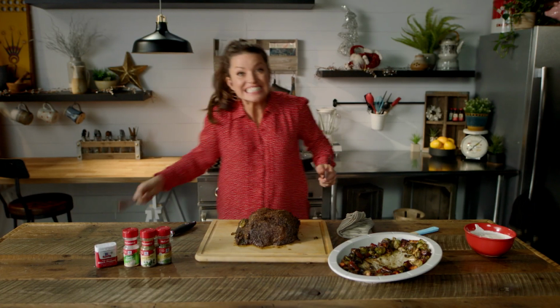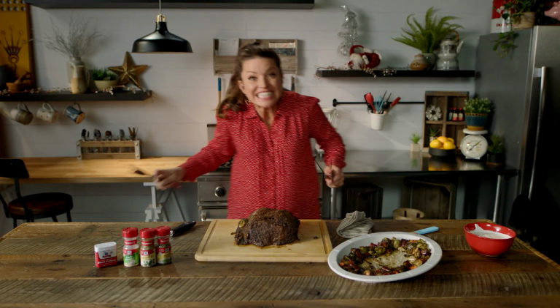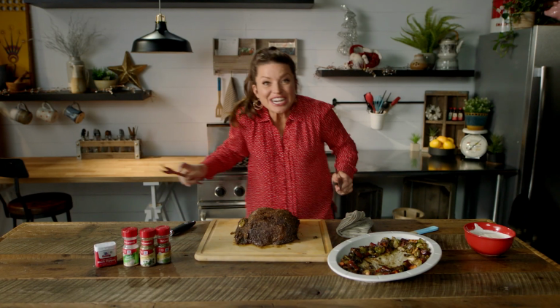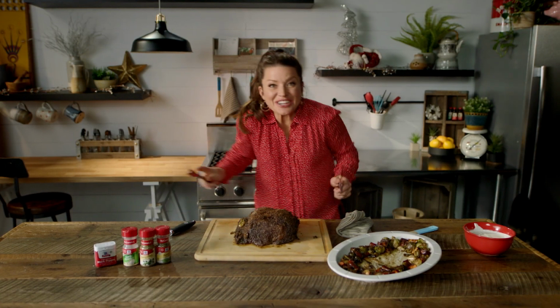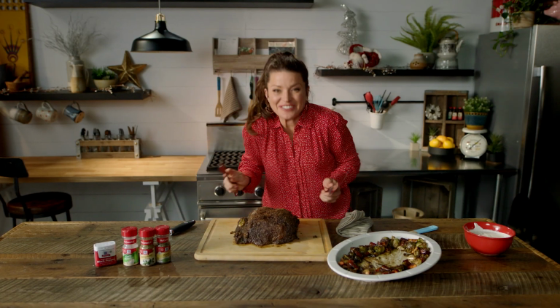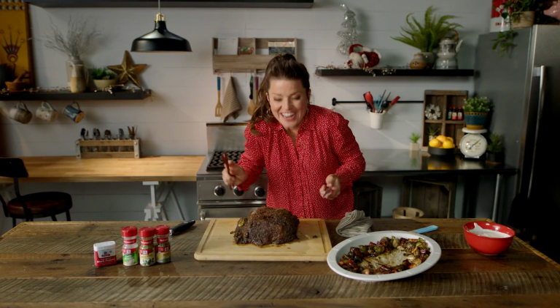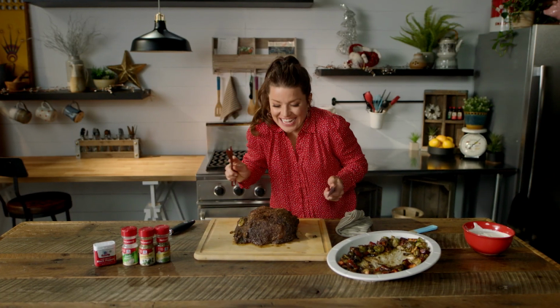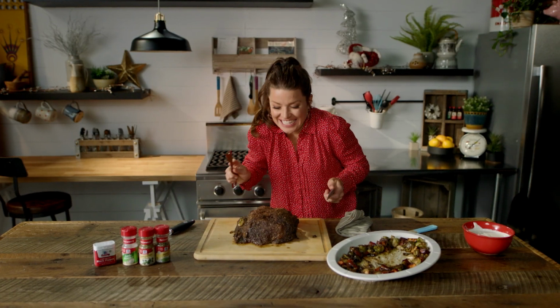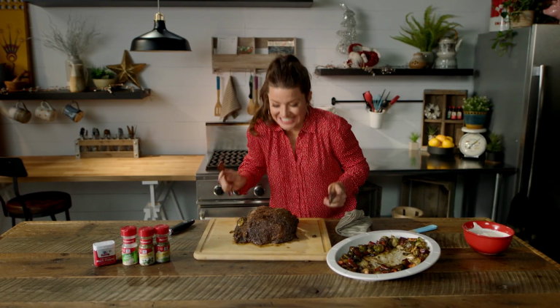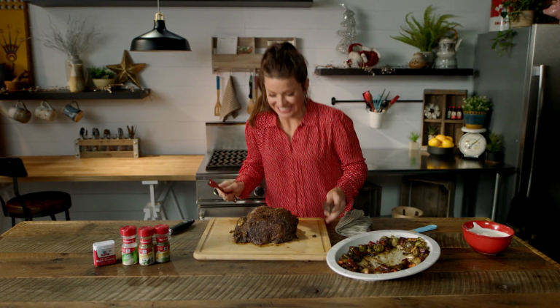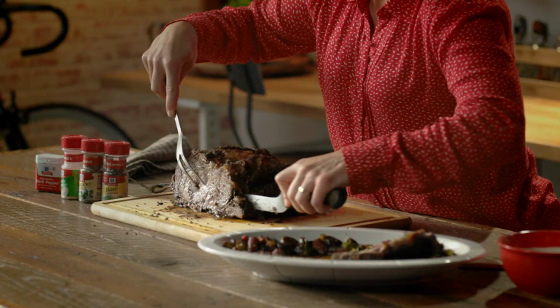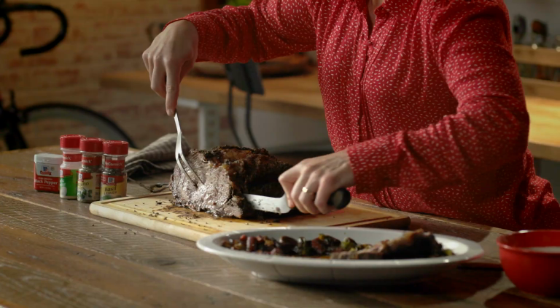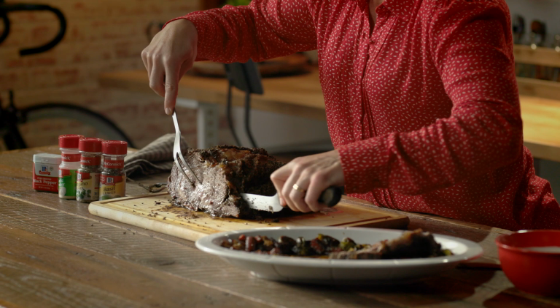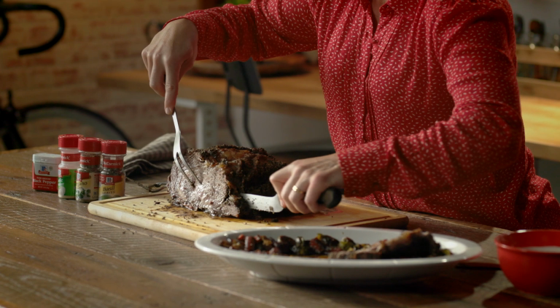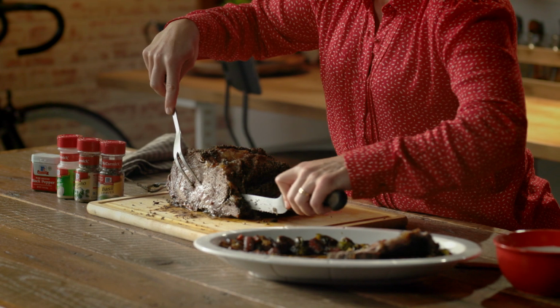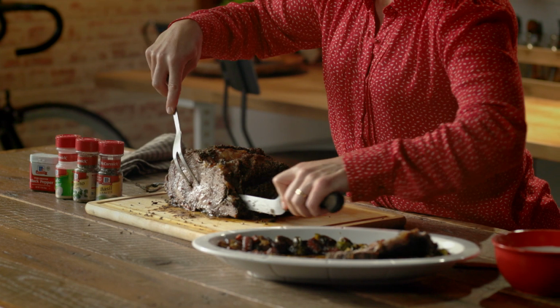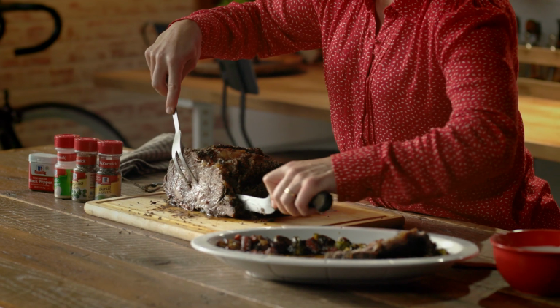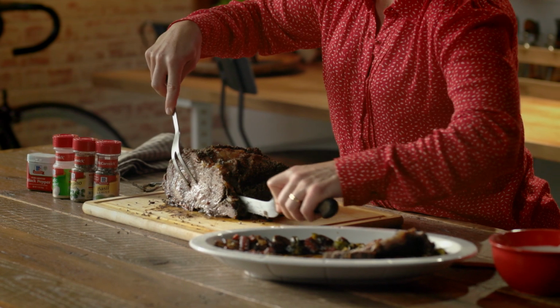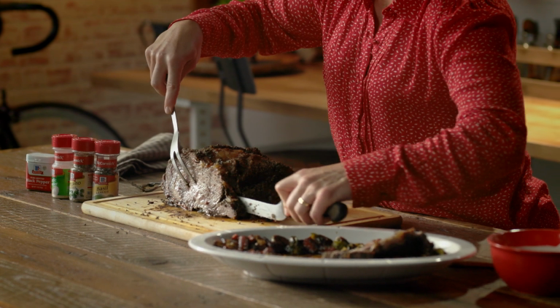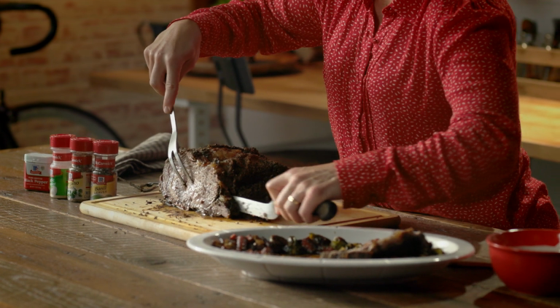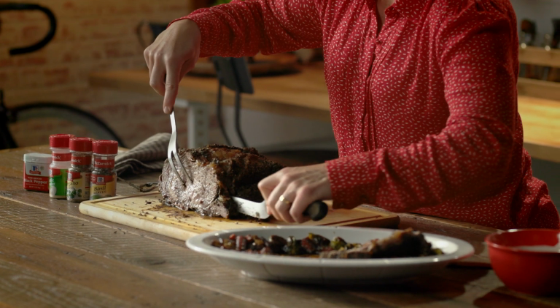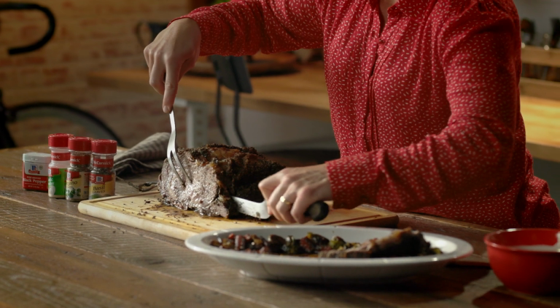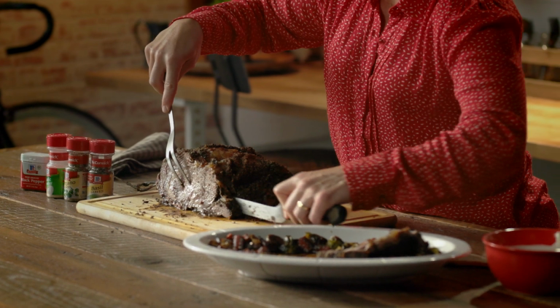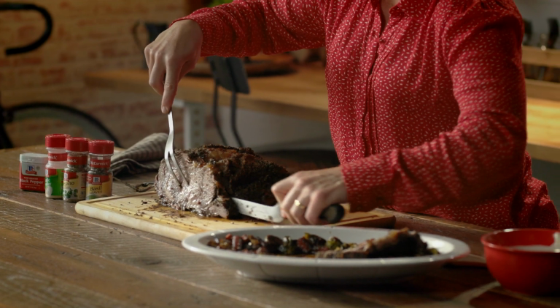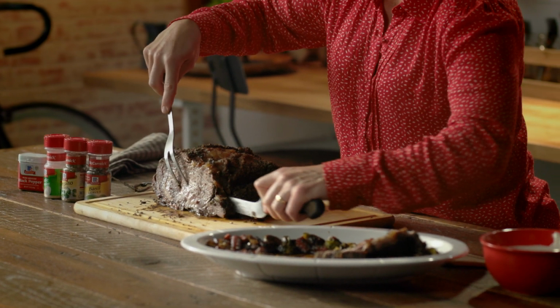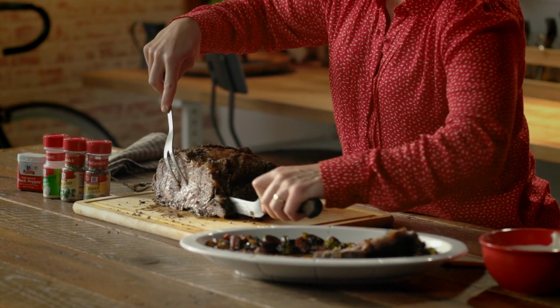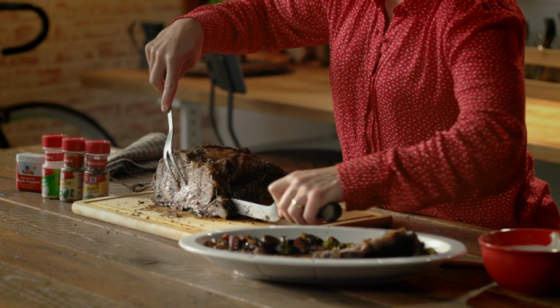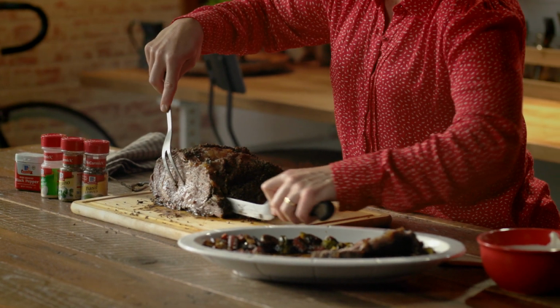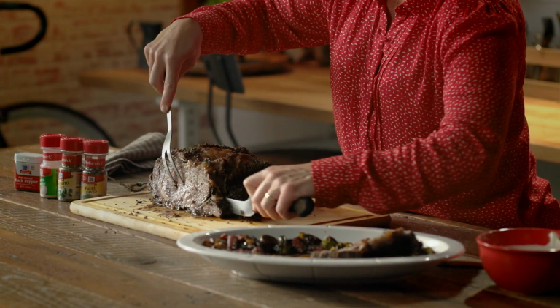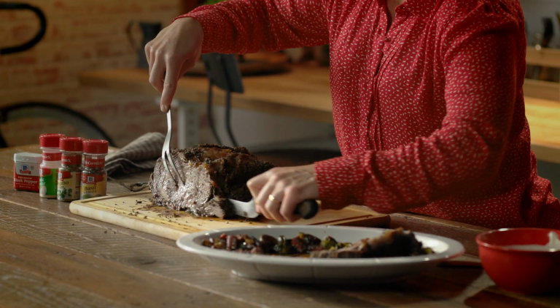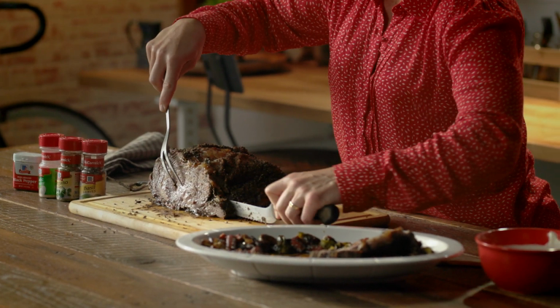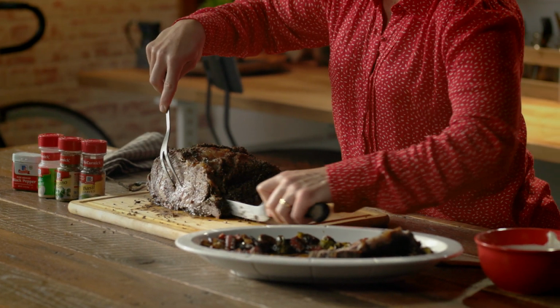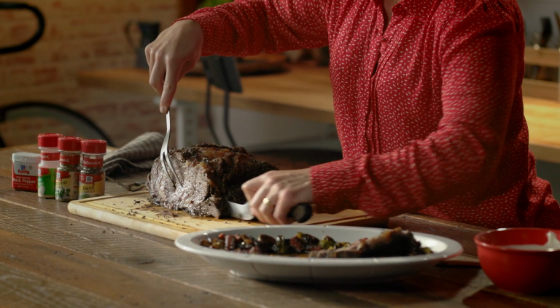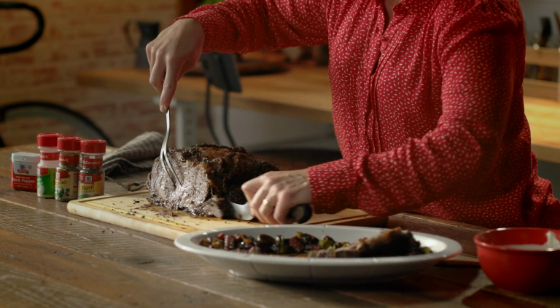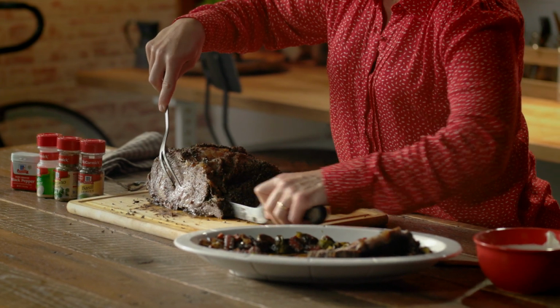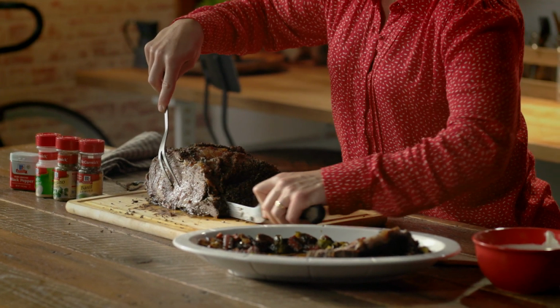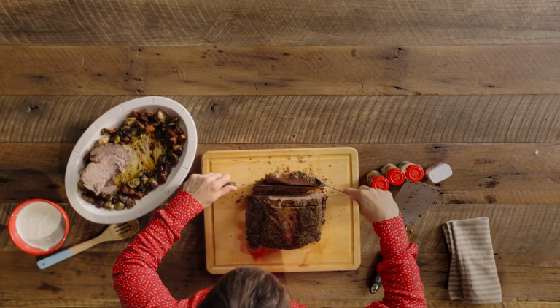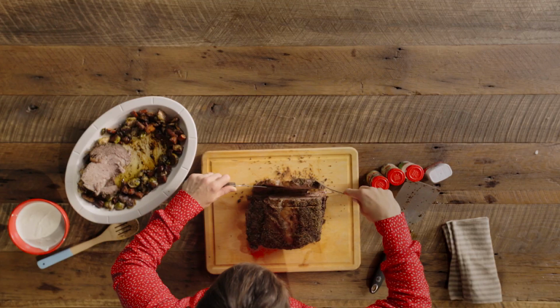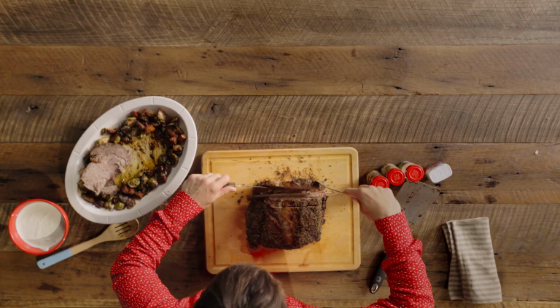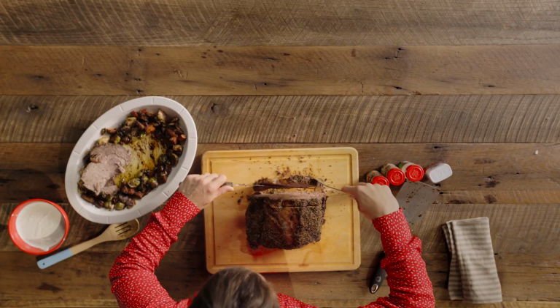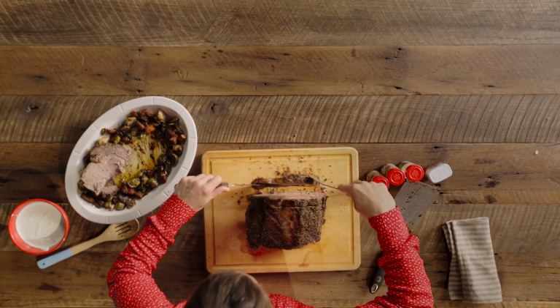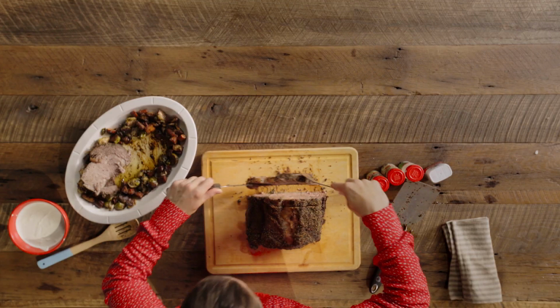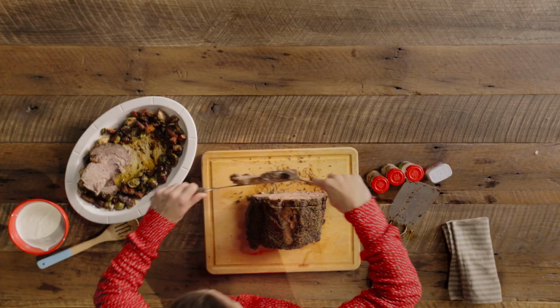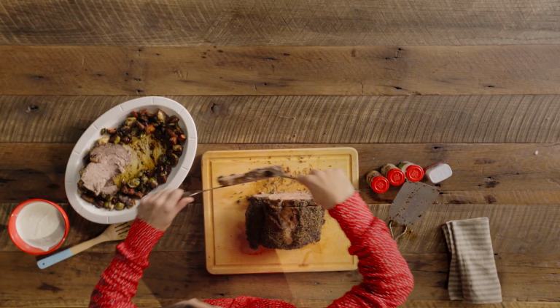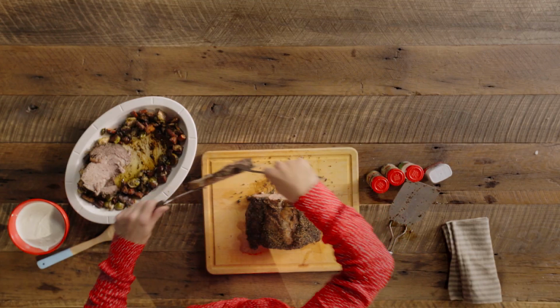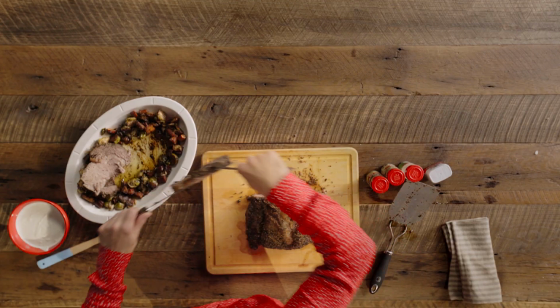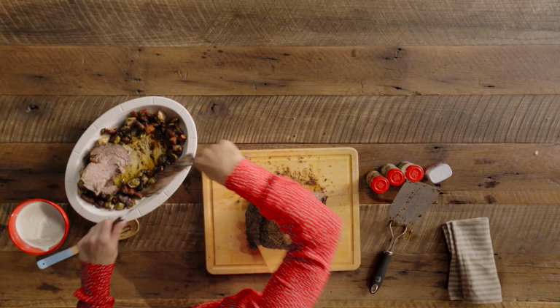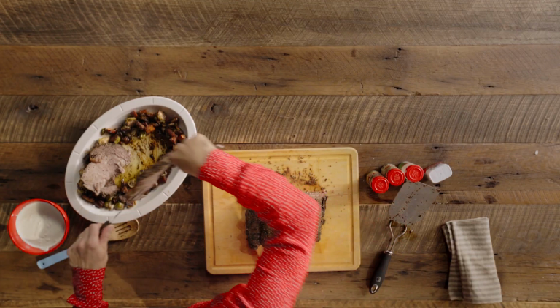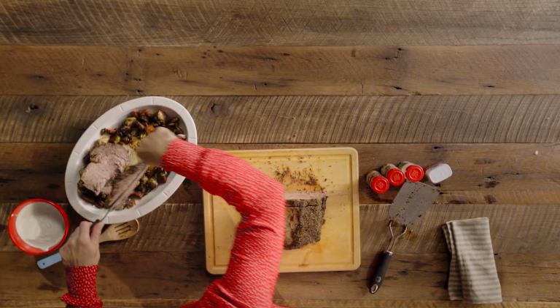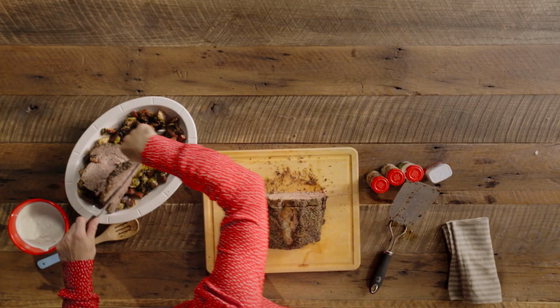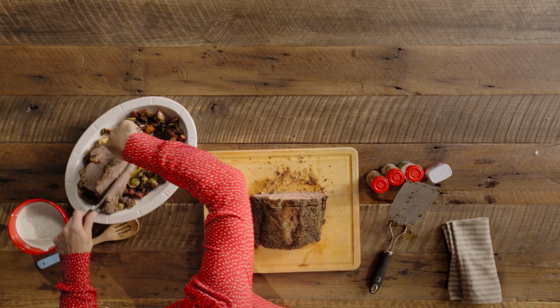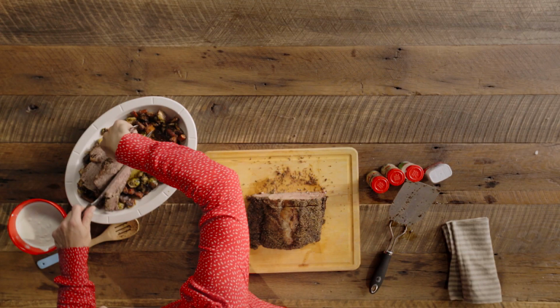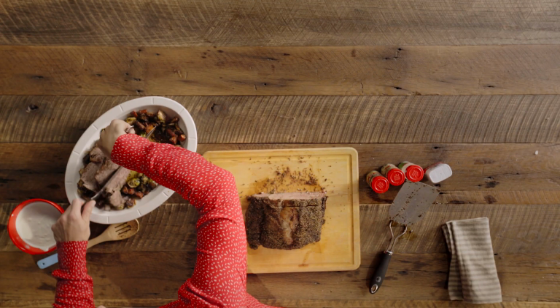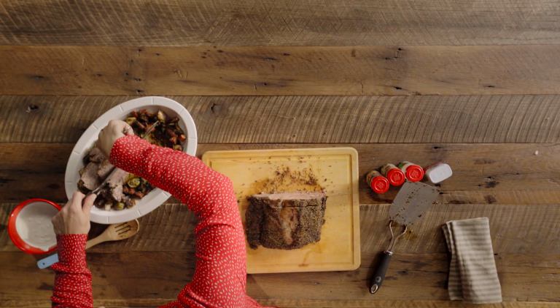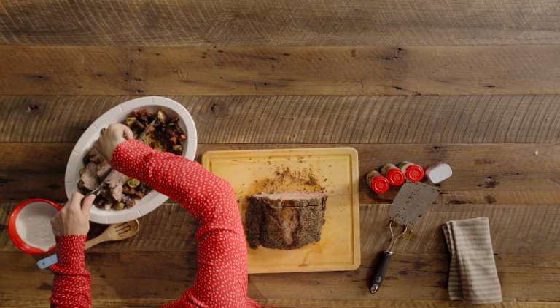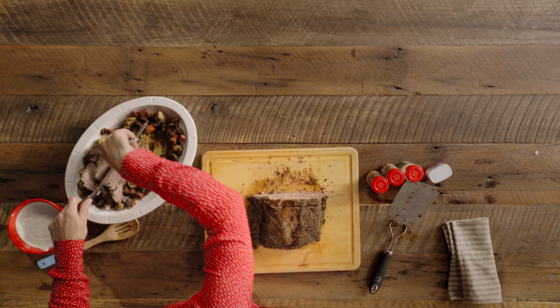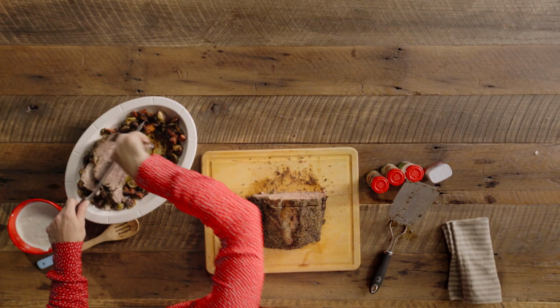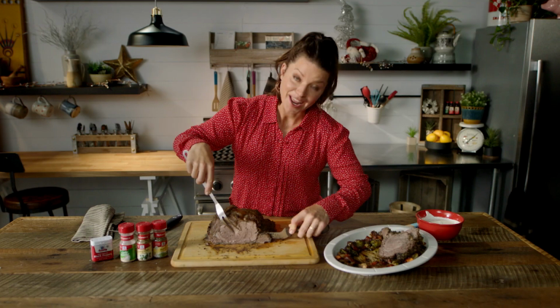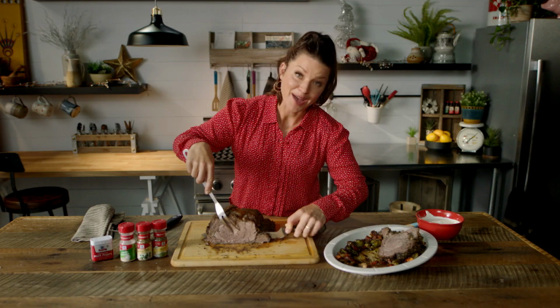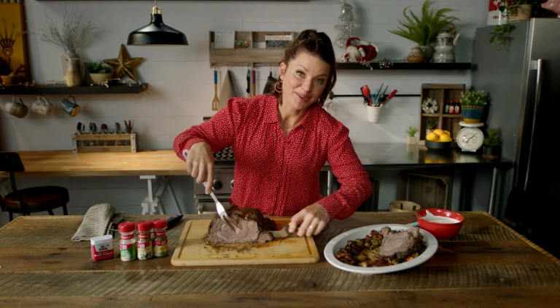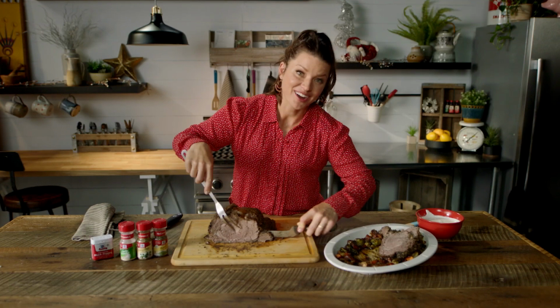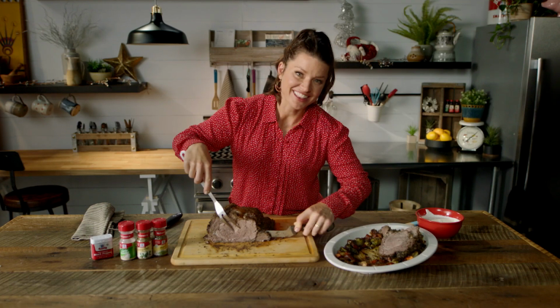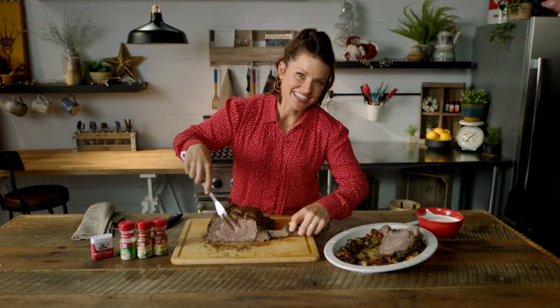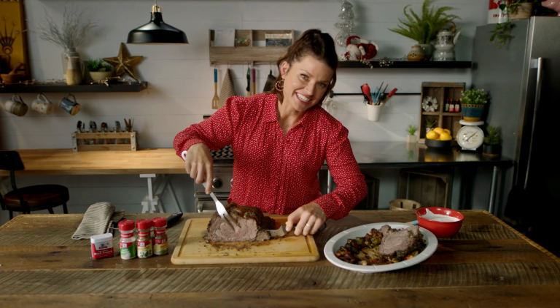Make sure your holiday season is juicy in all the right ways. Subscribe below and happy holidays.